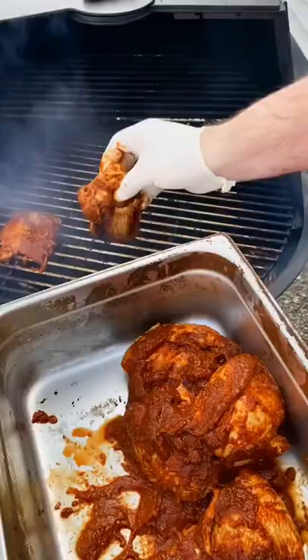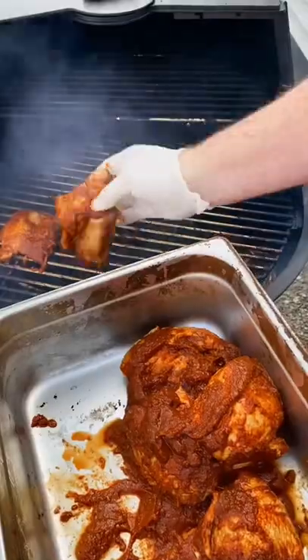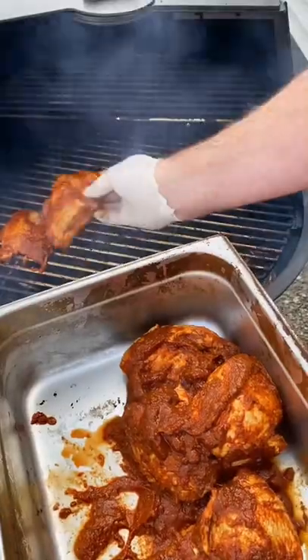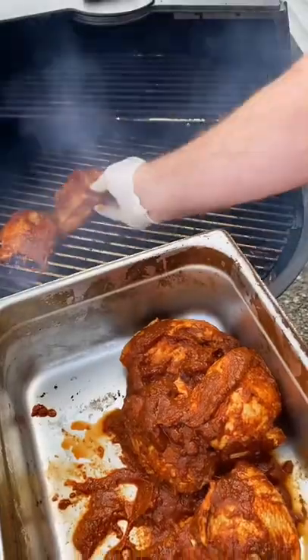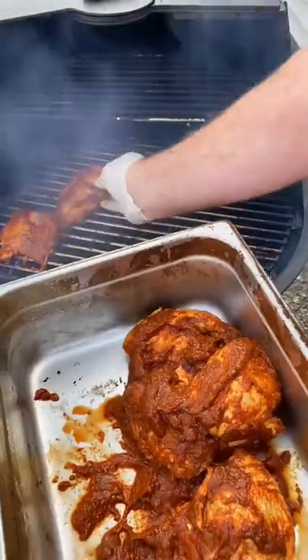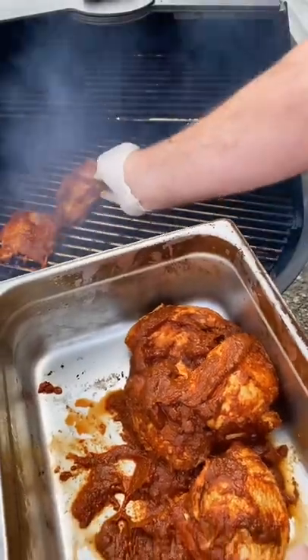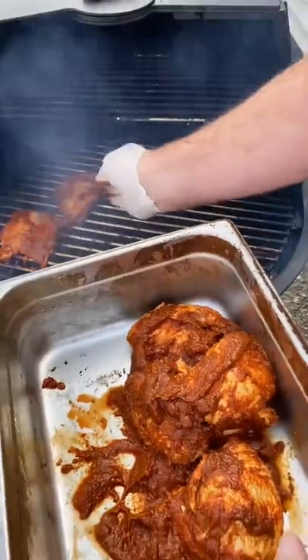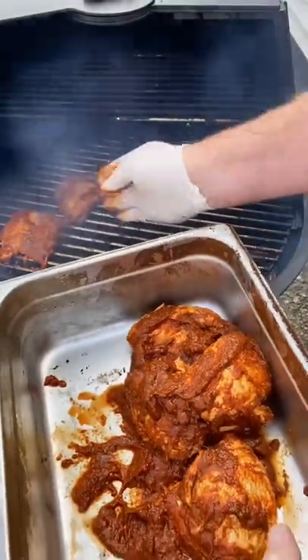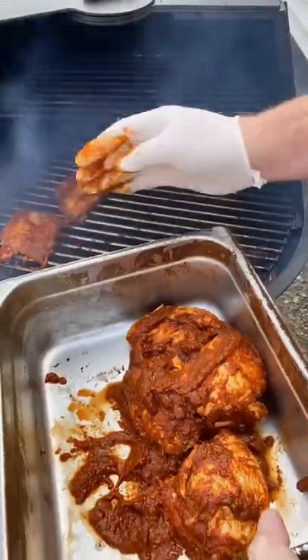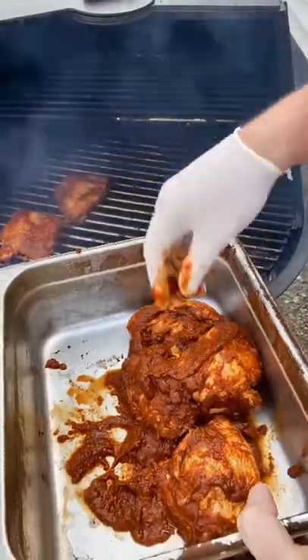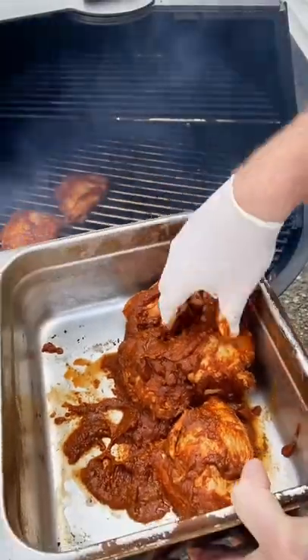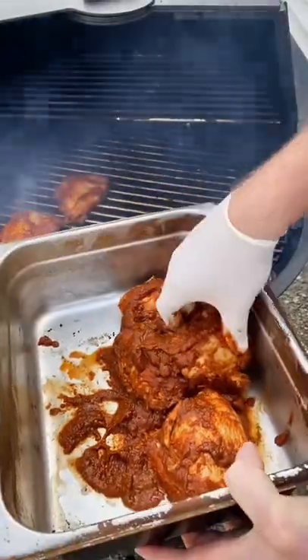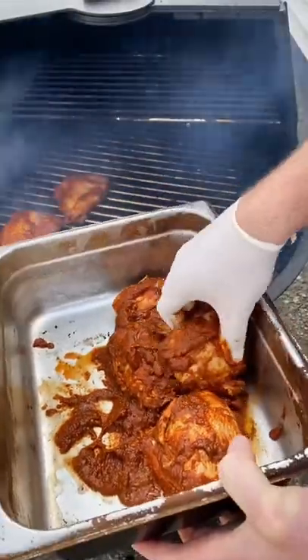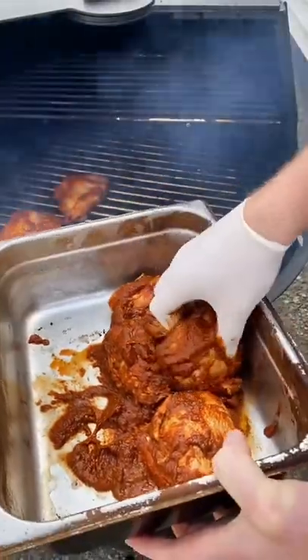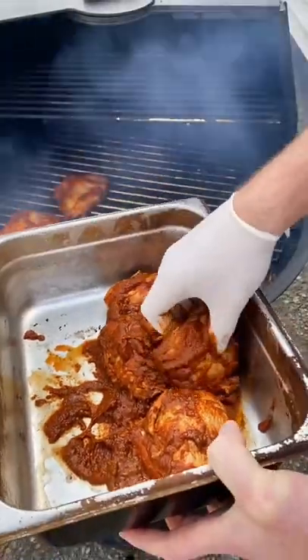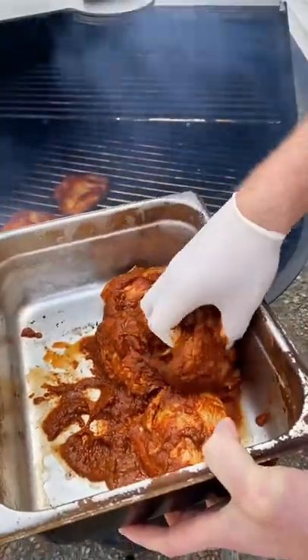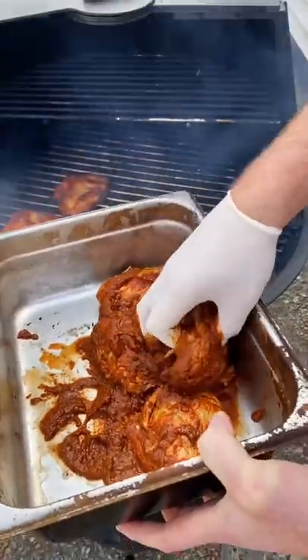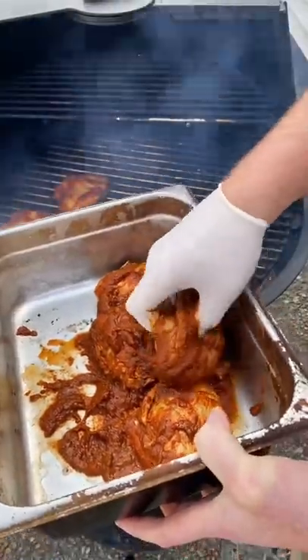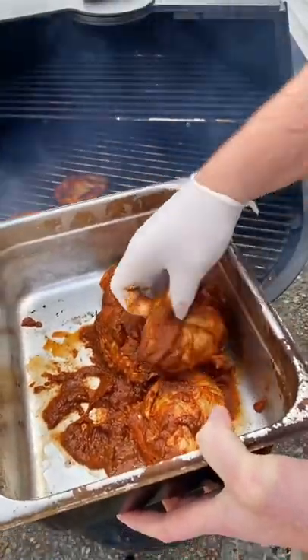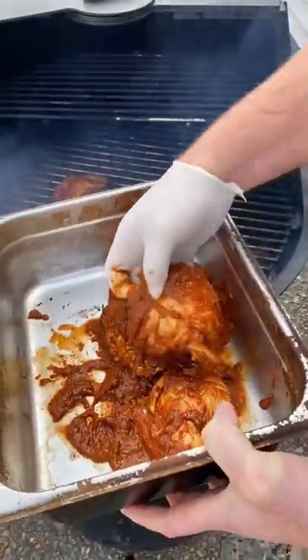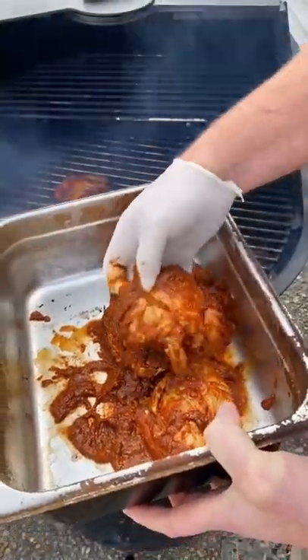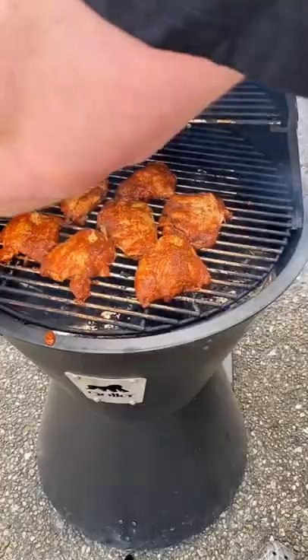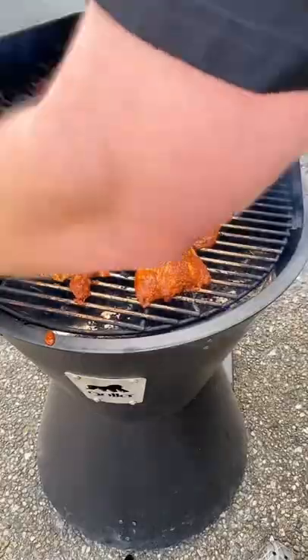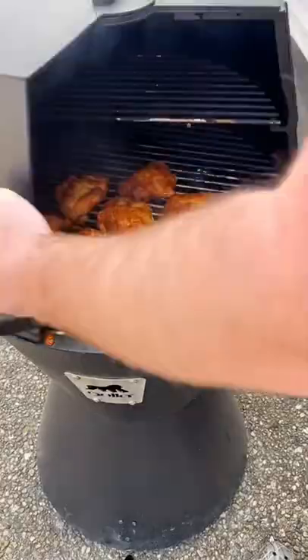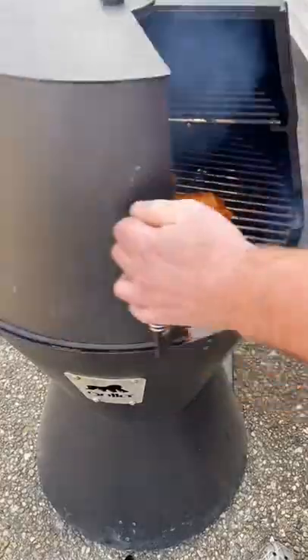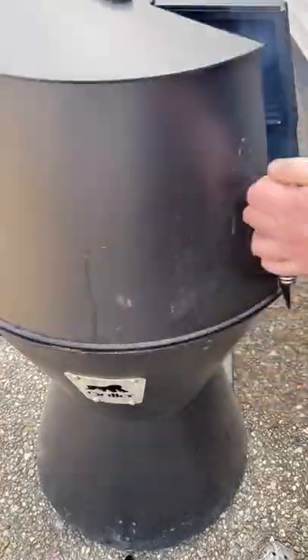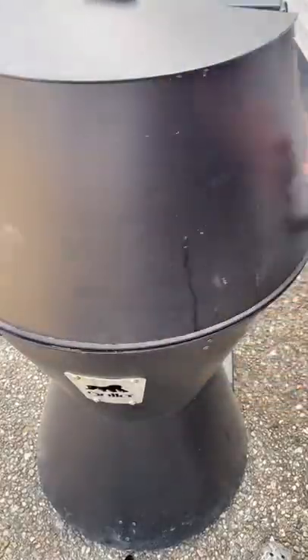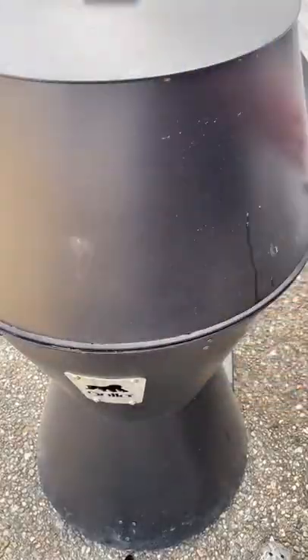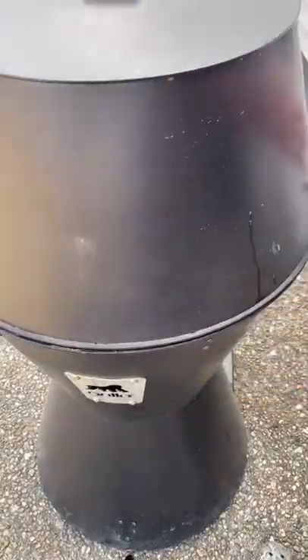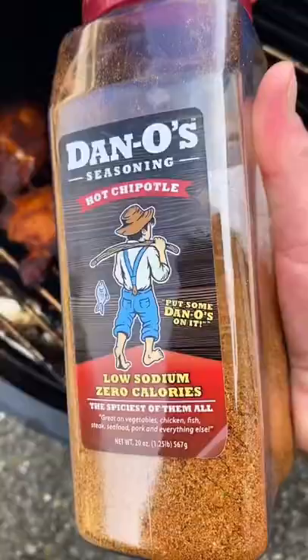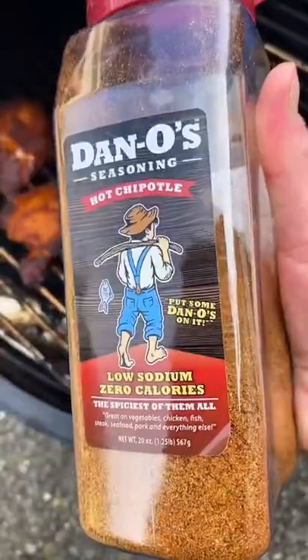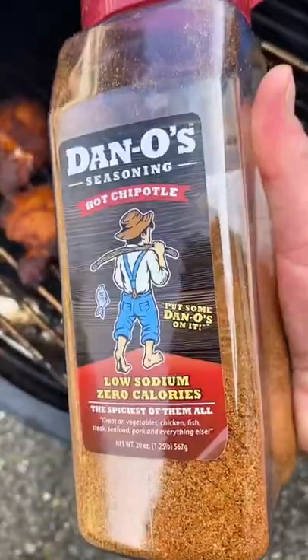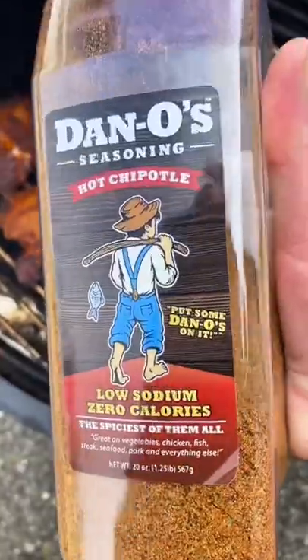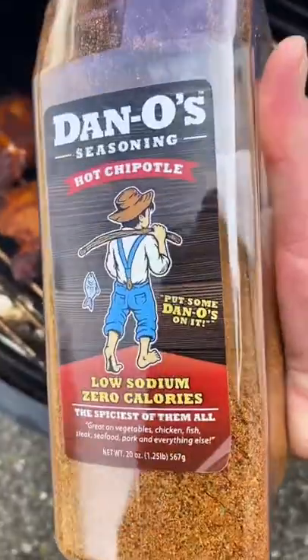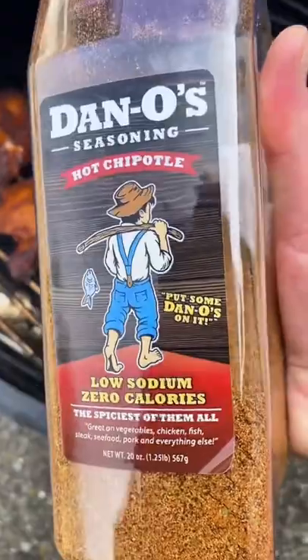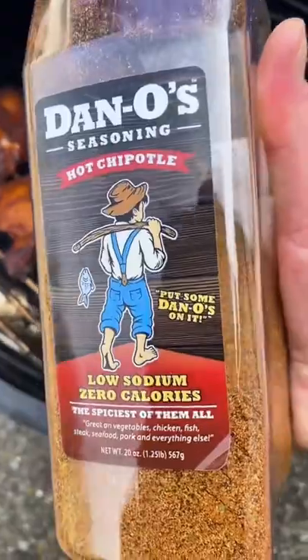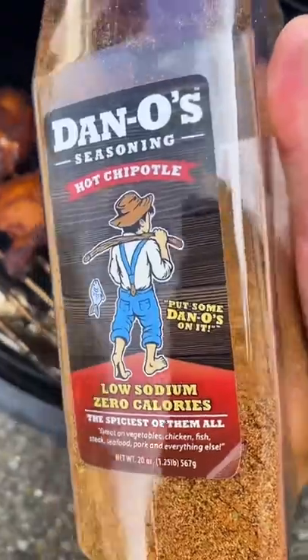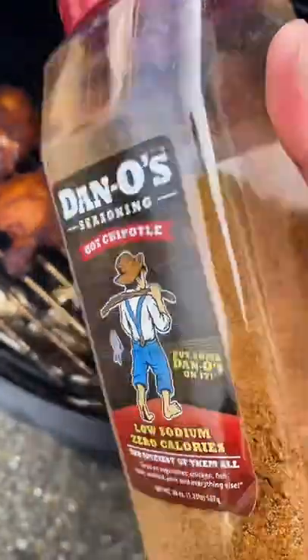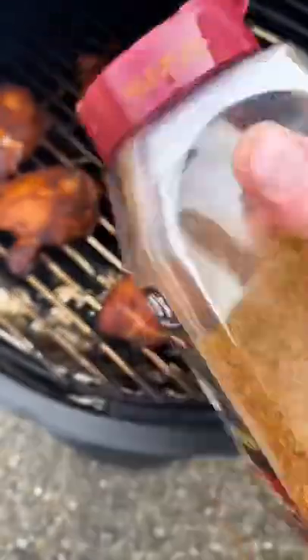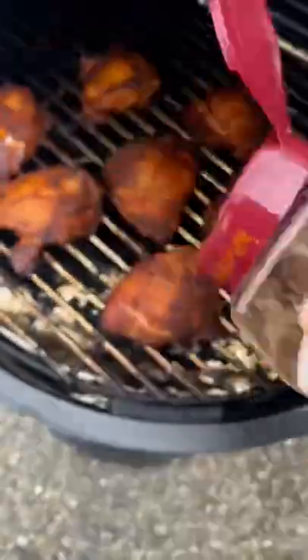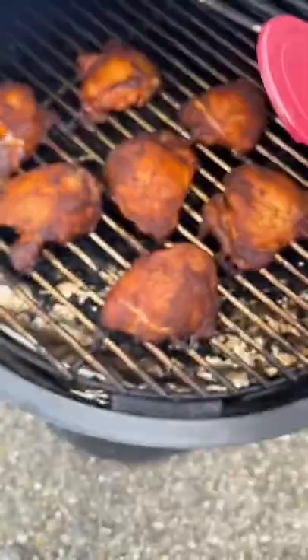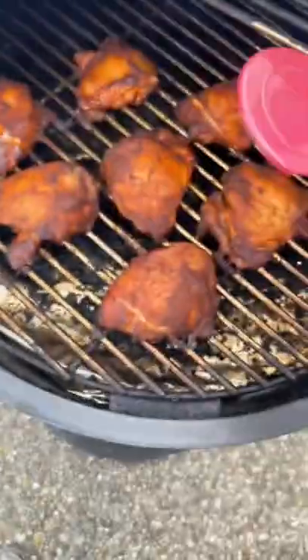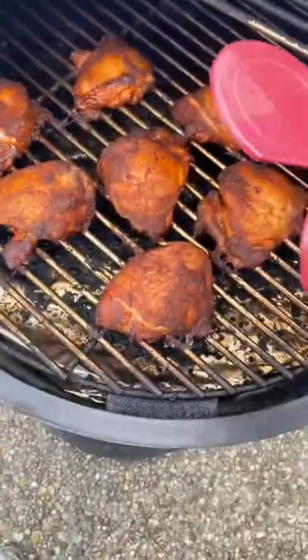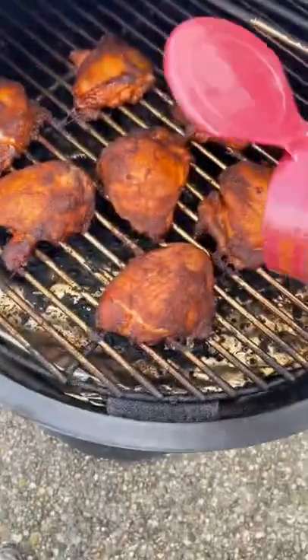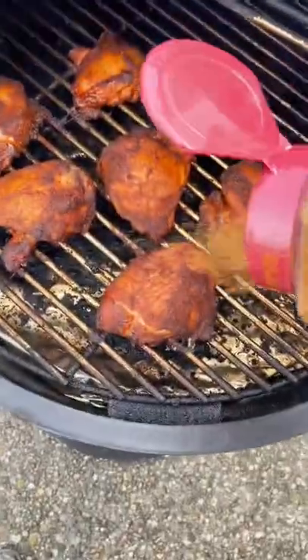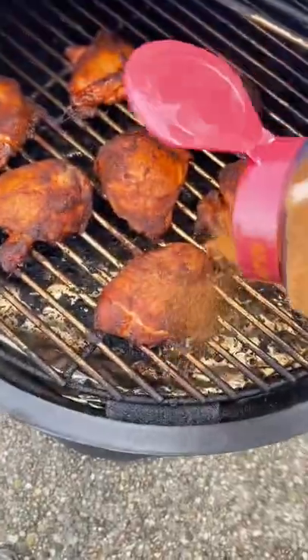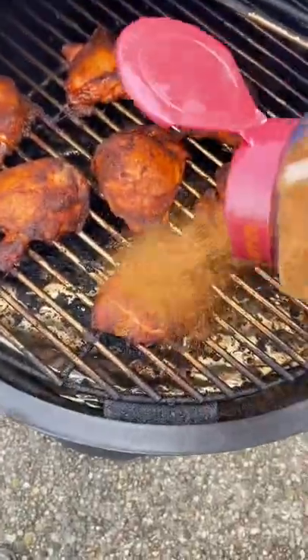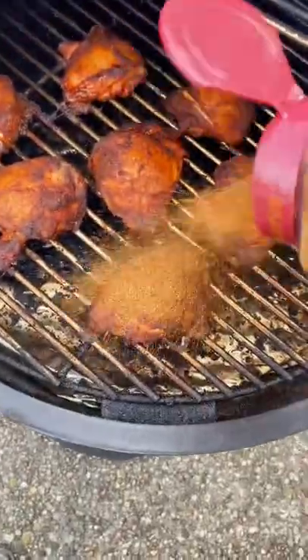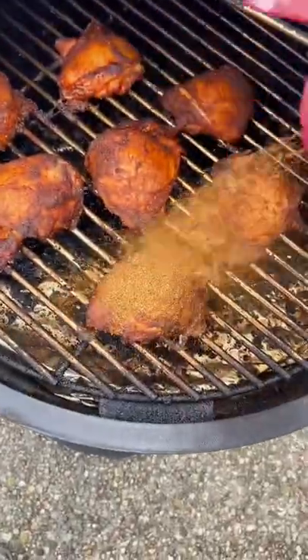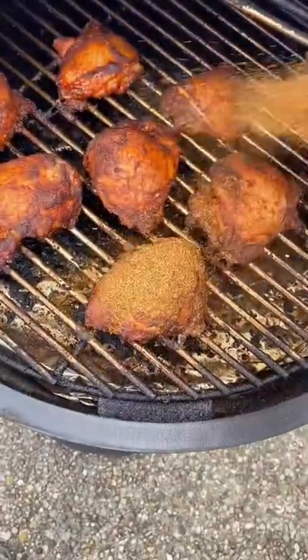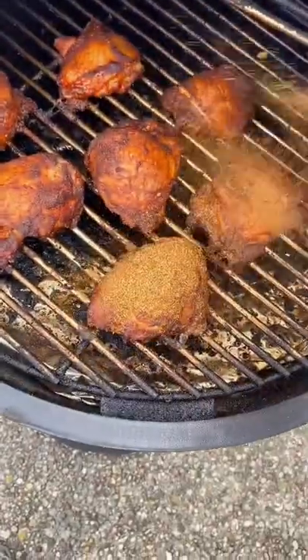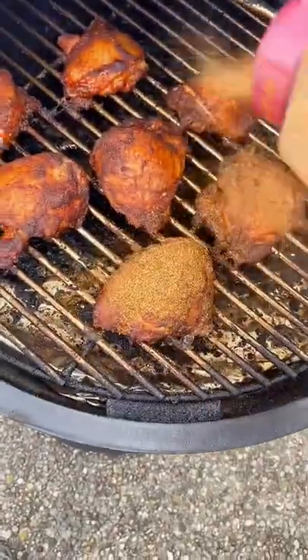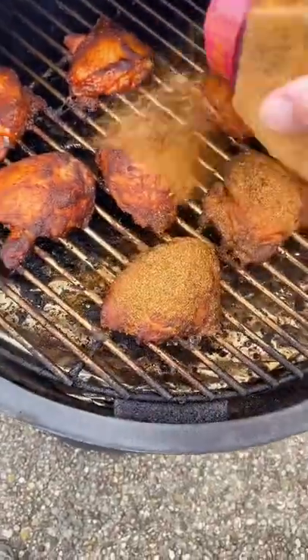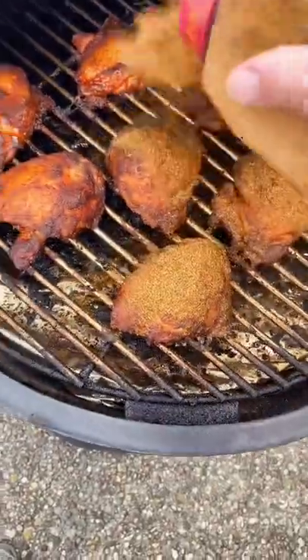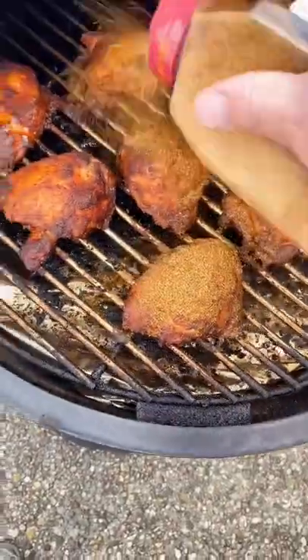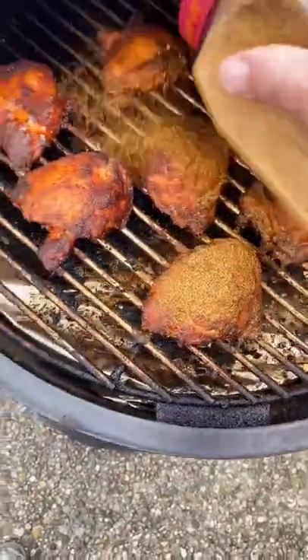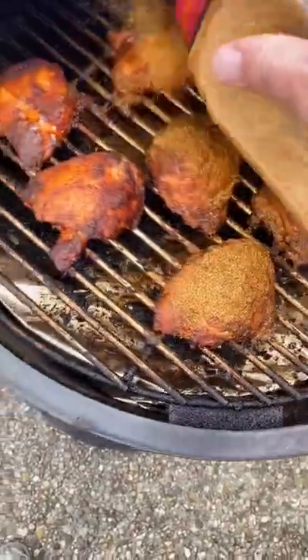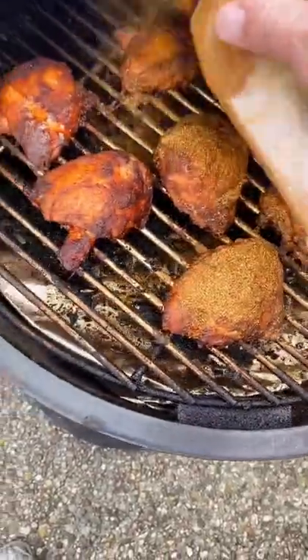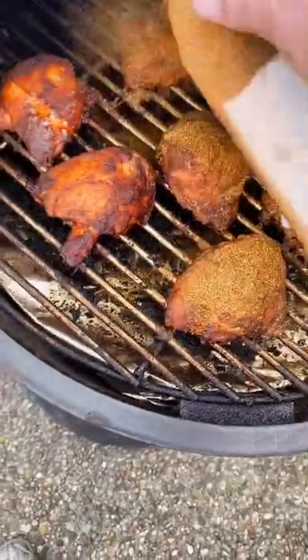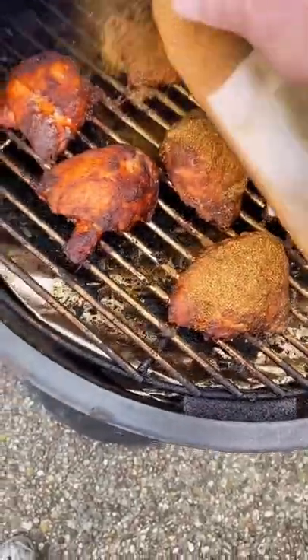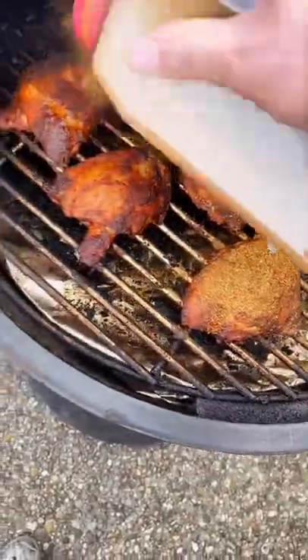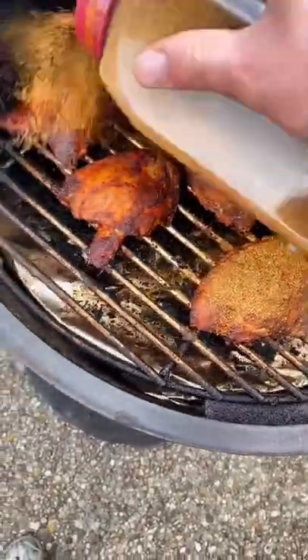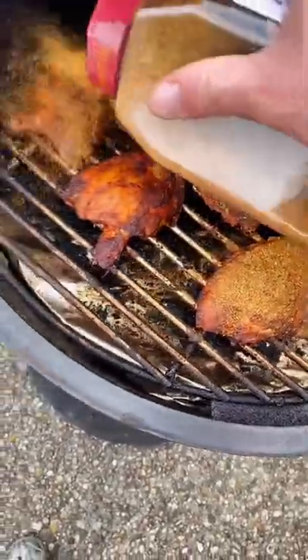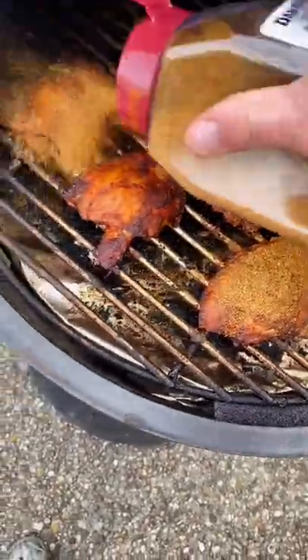Lay them bad boys on. Let them cook. A little bit of that Dano's hot chipotle — just a little bit of it.